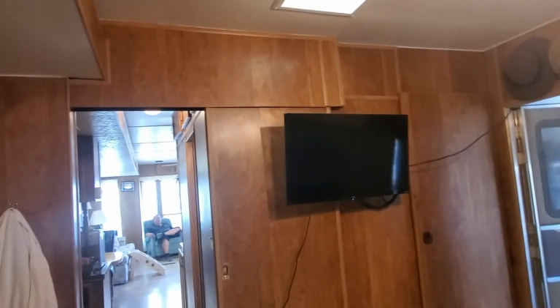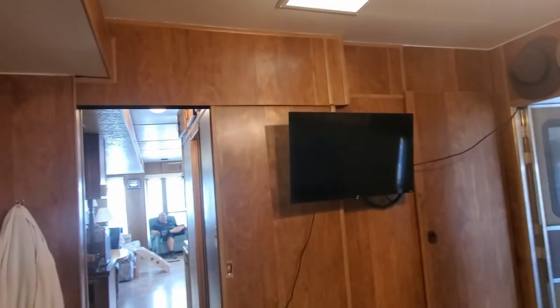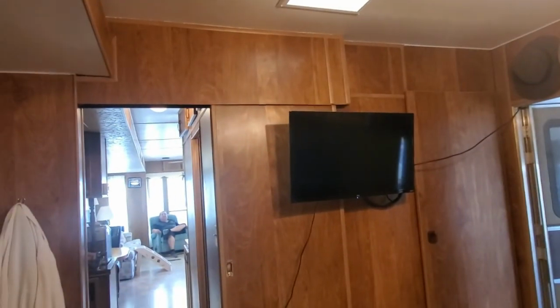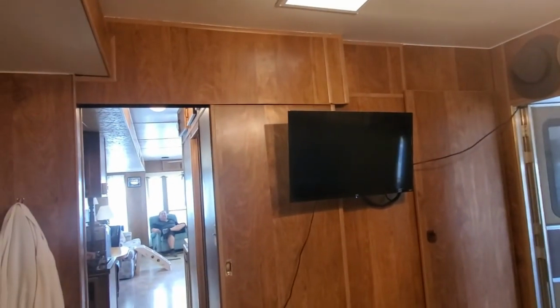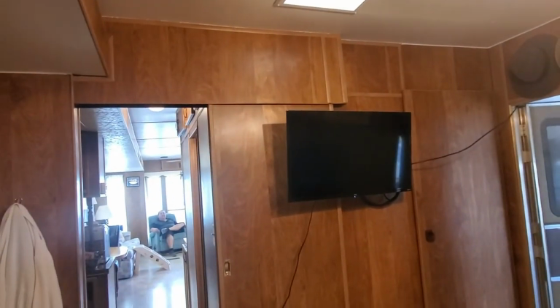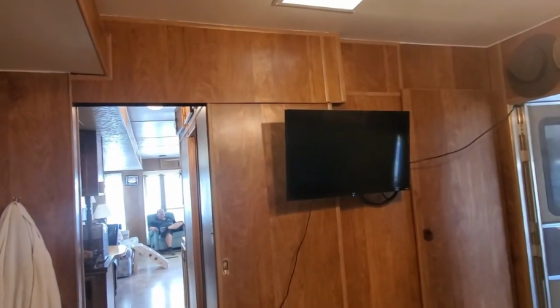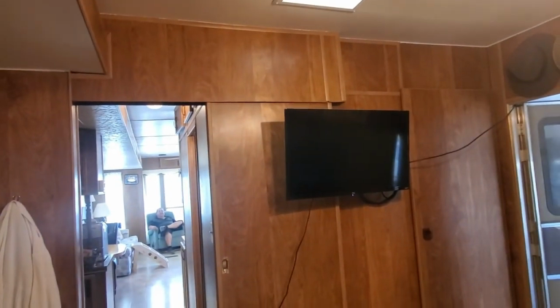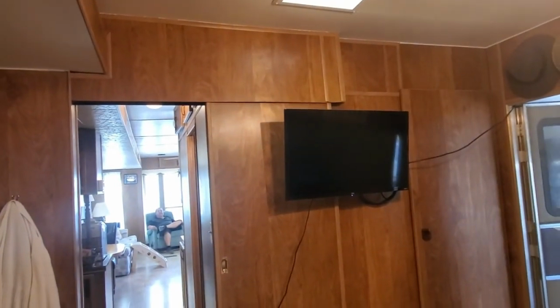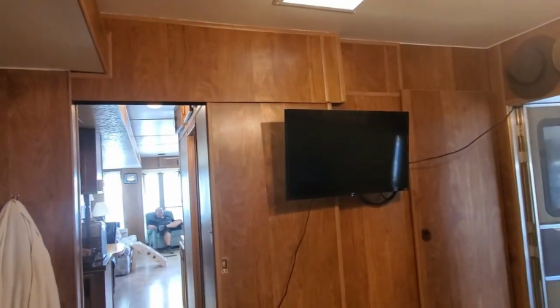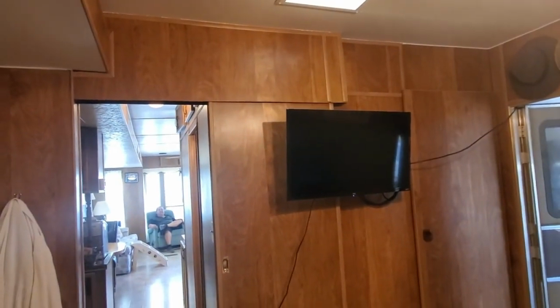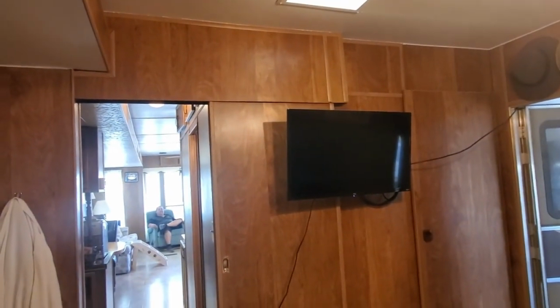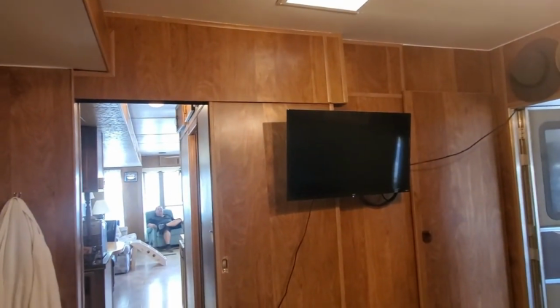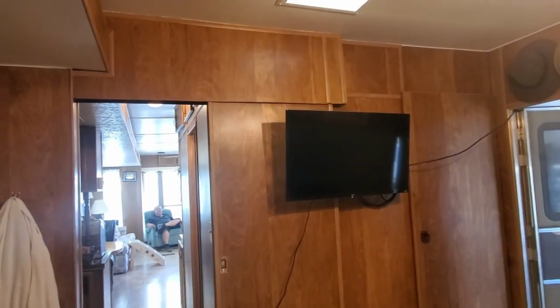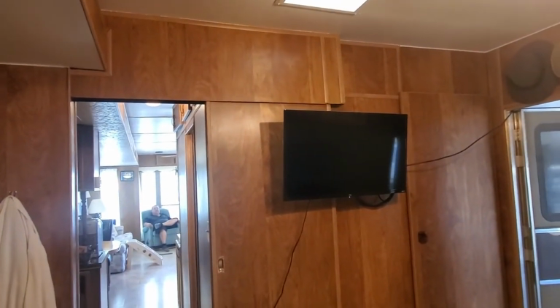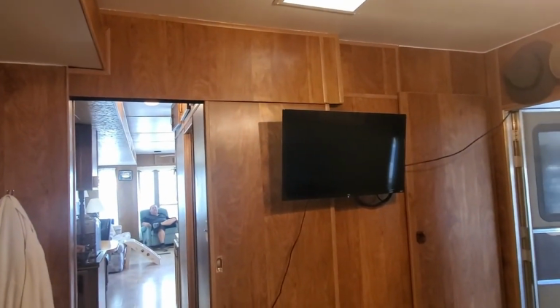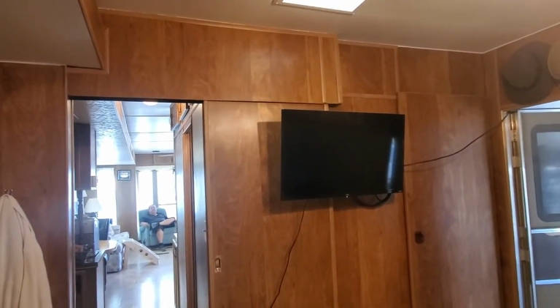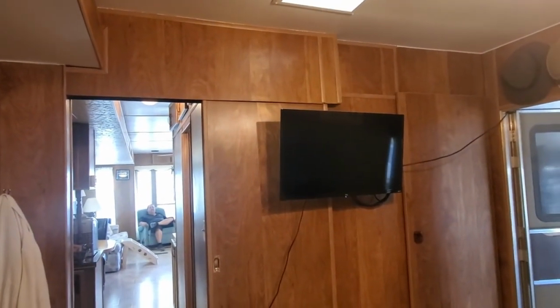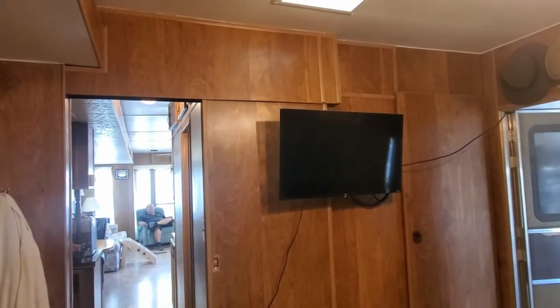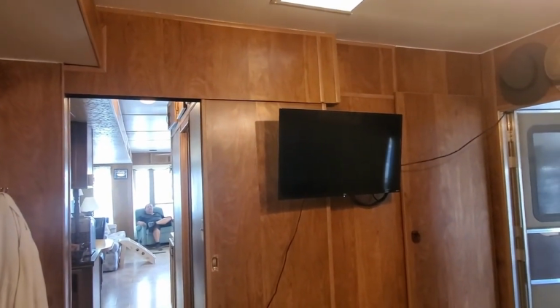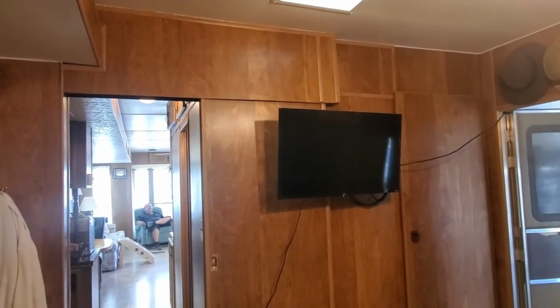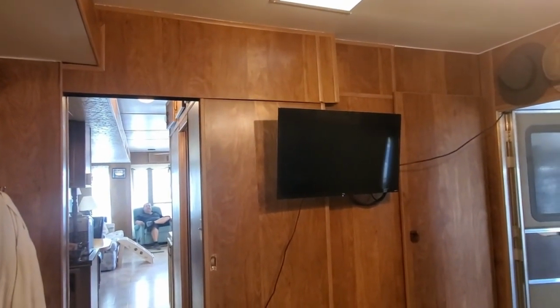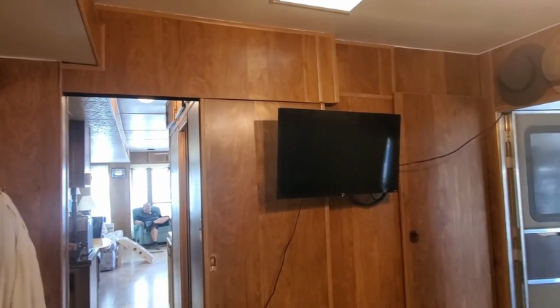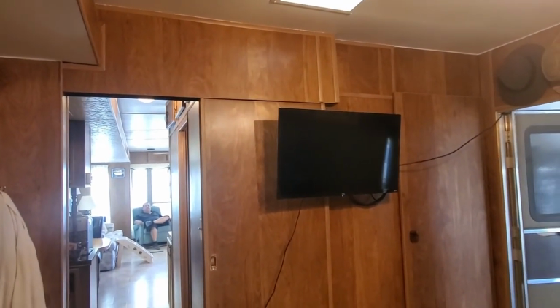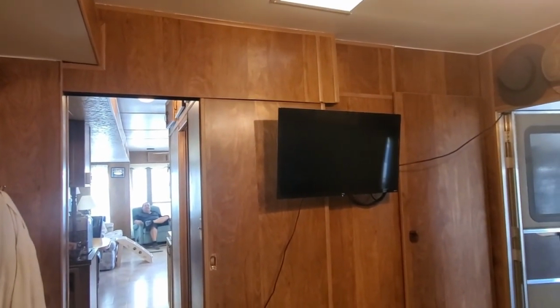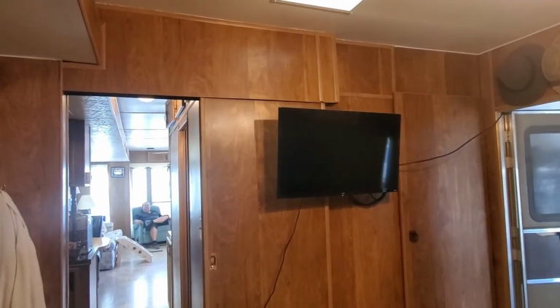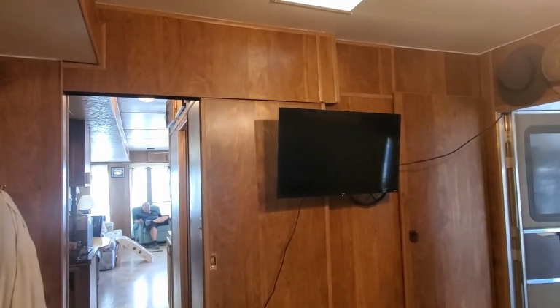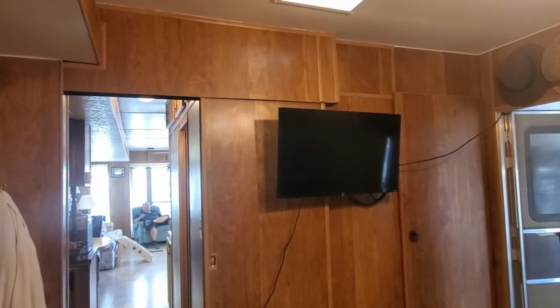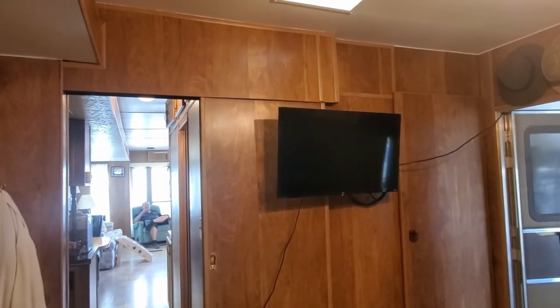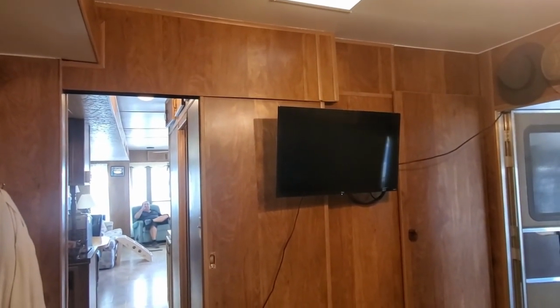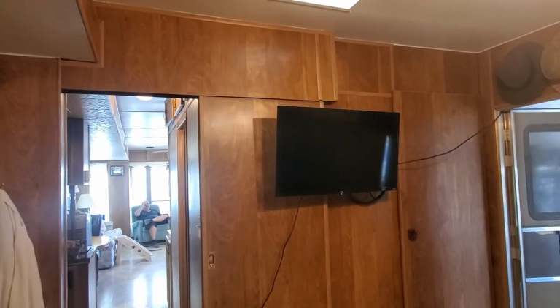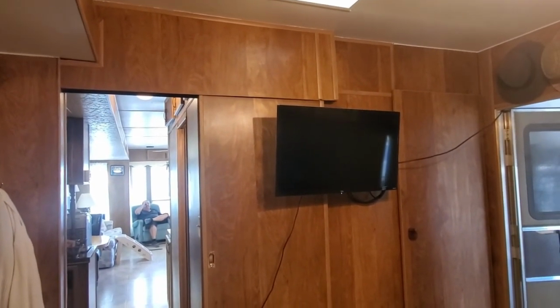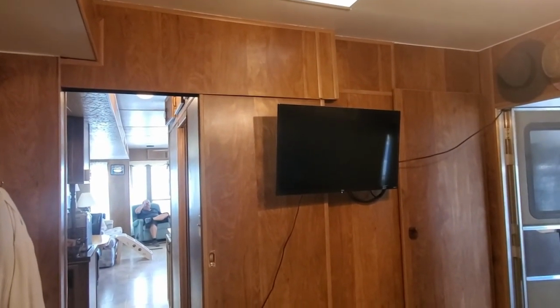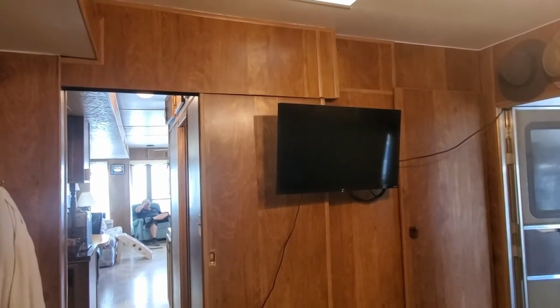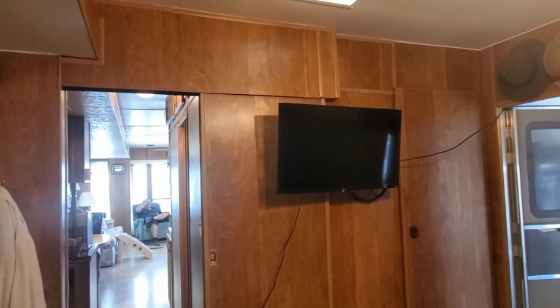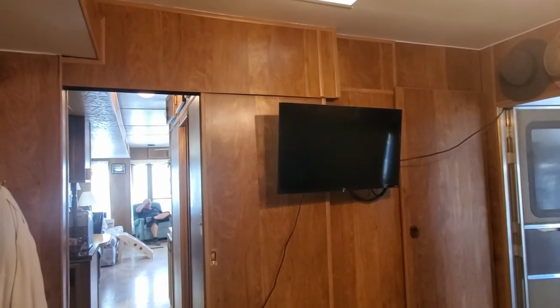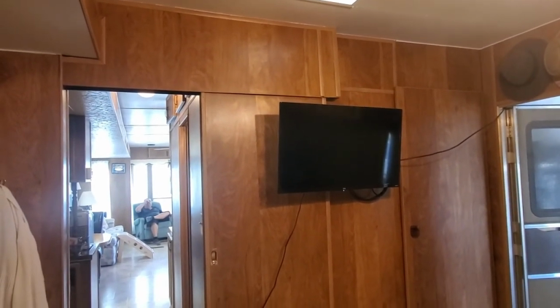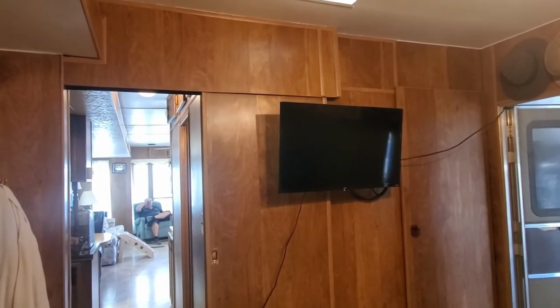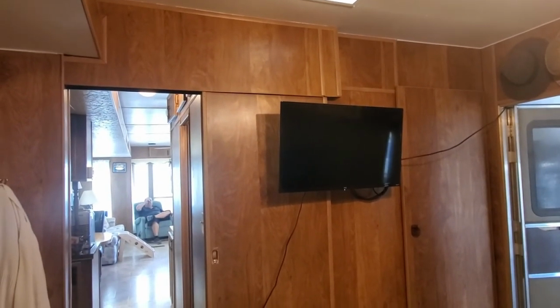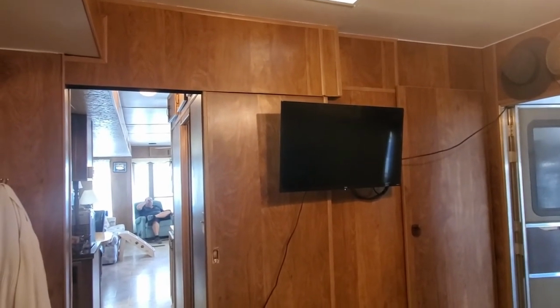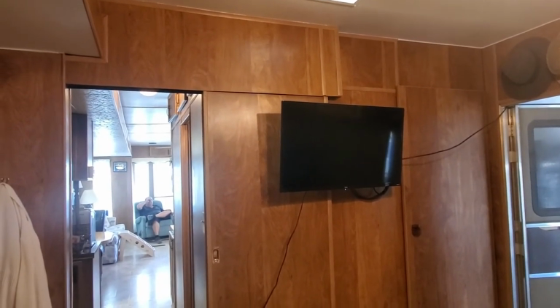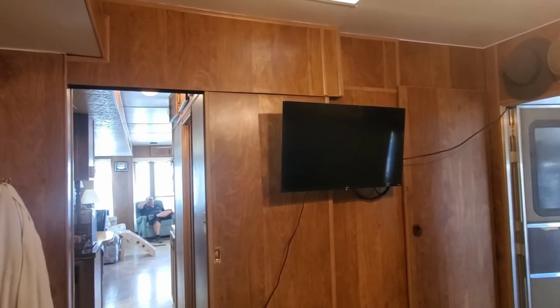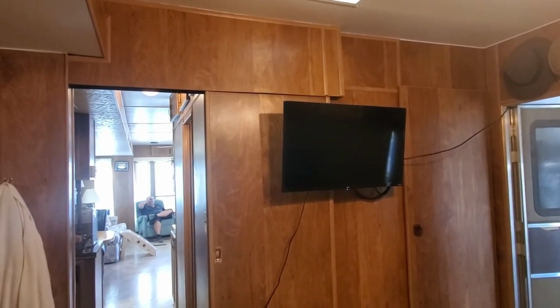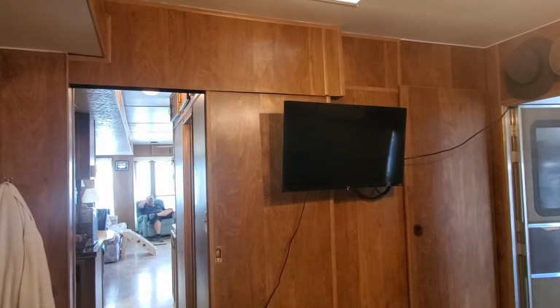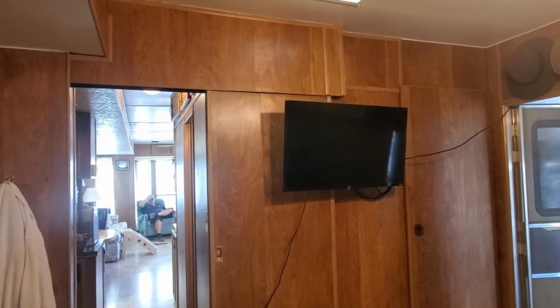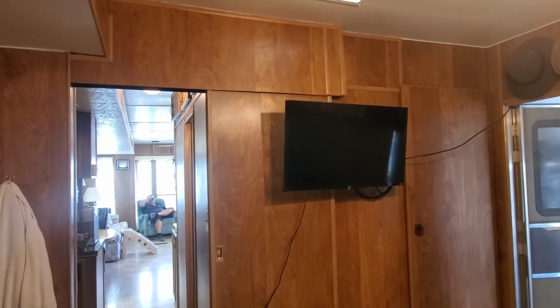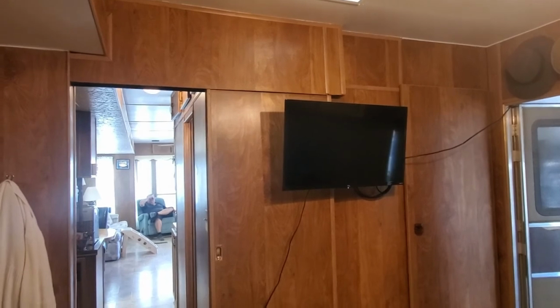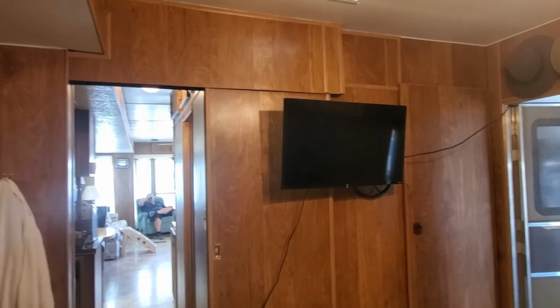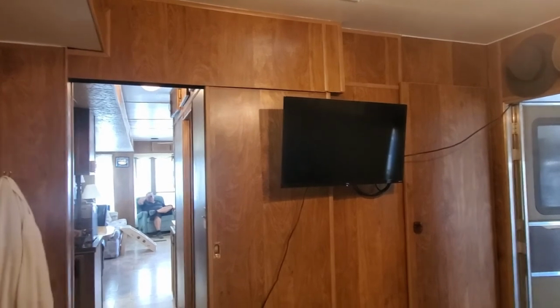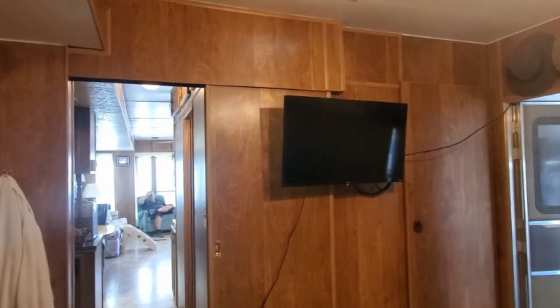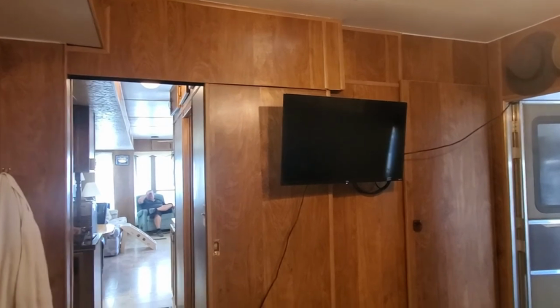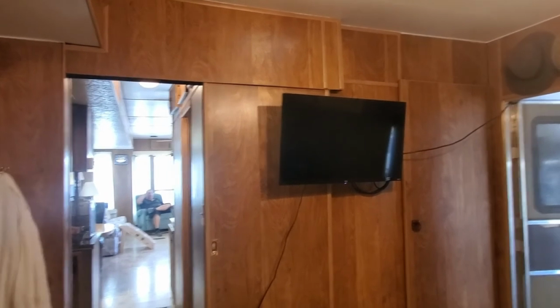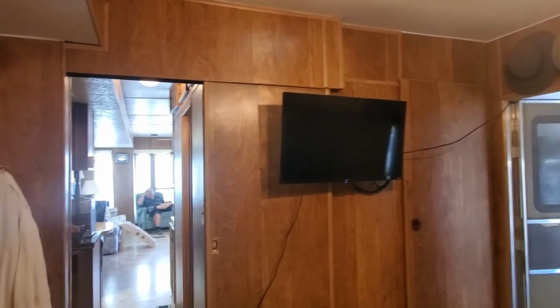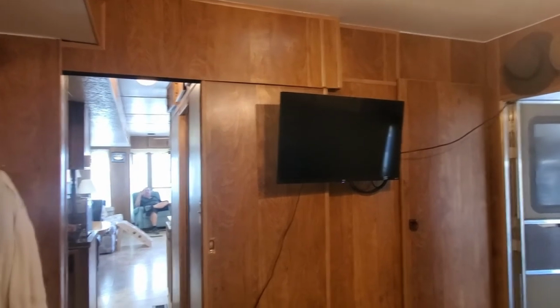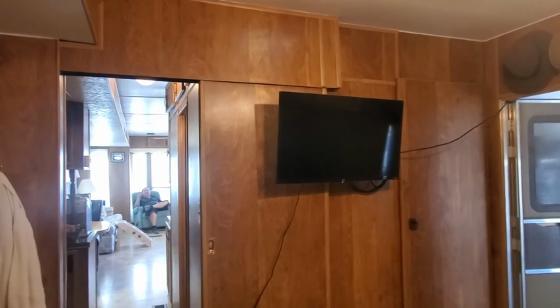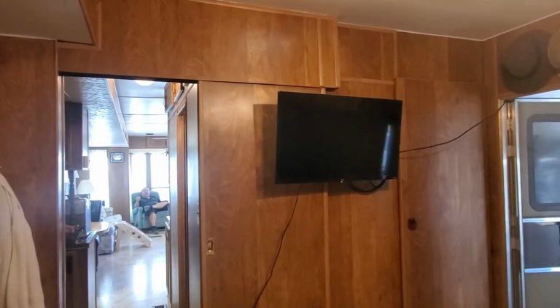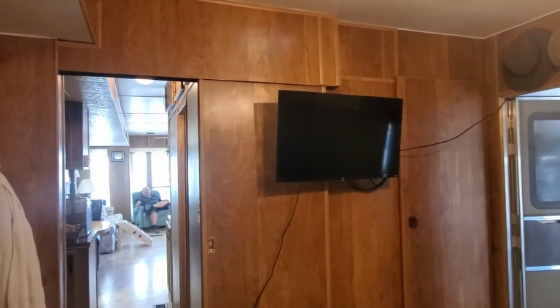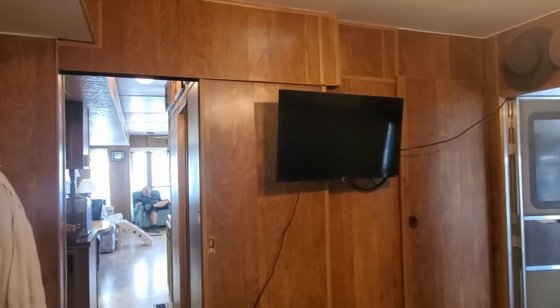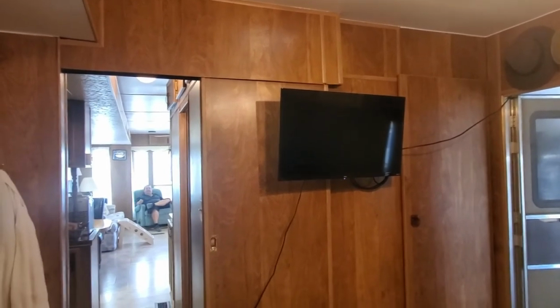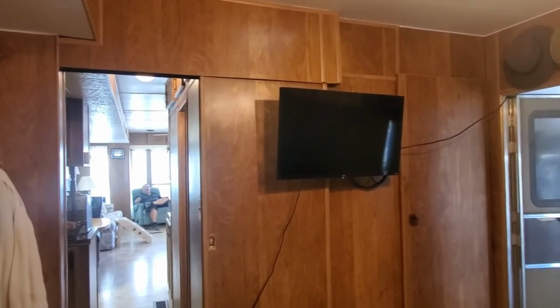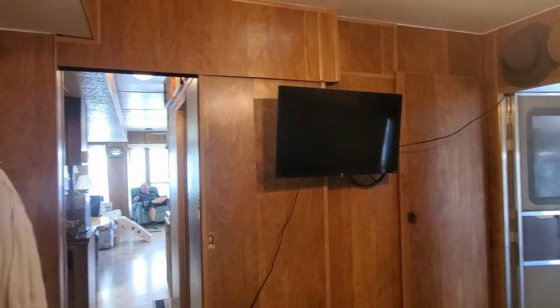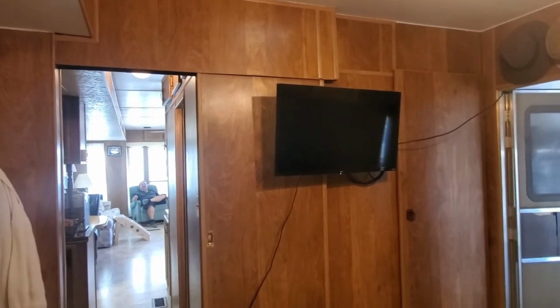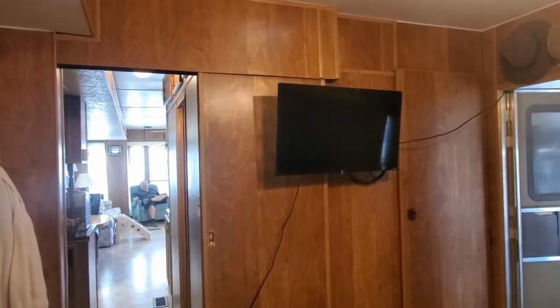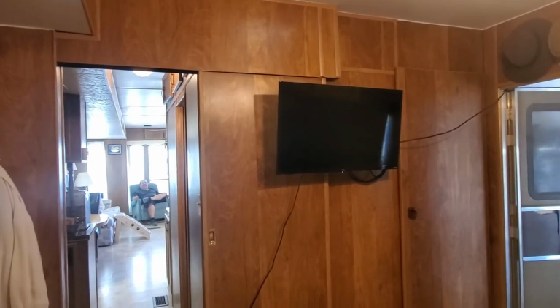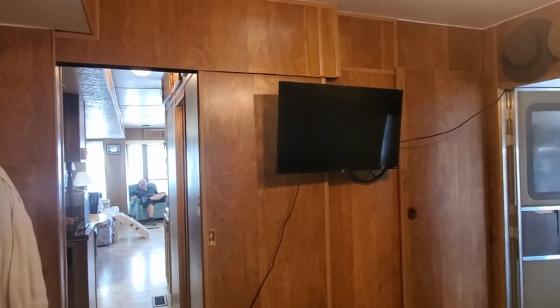We had a TV installed in the bedroom too. I think we have four TVs in here altogether.